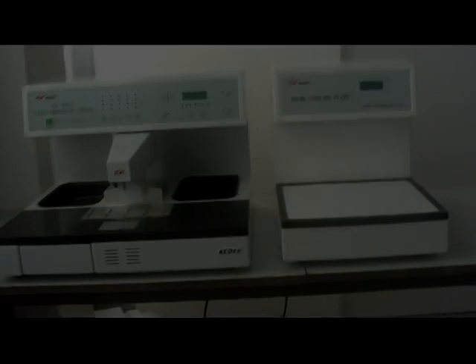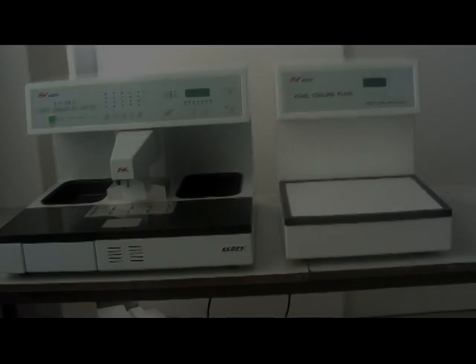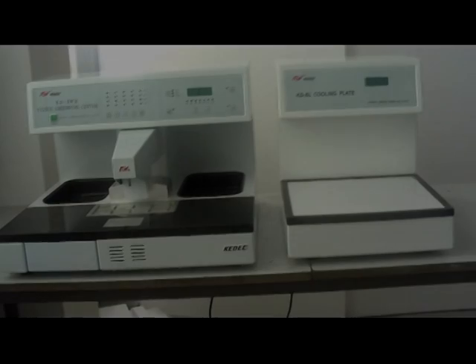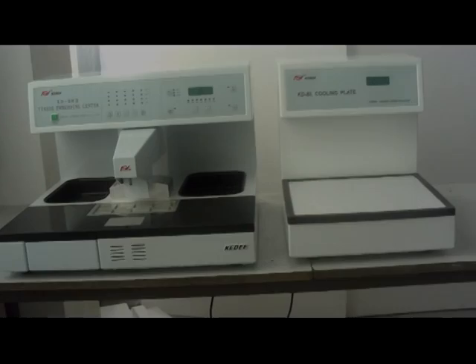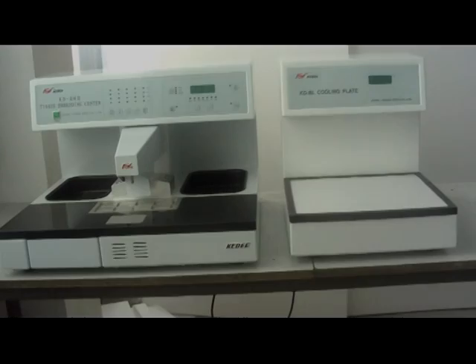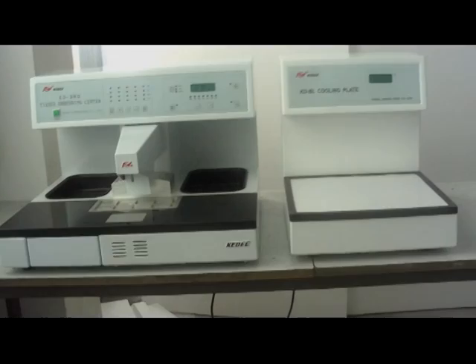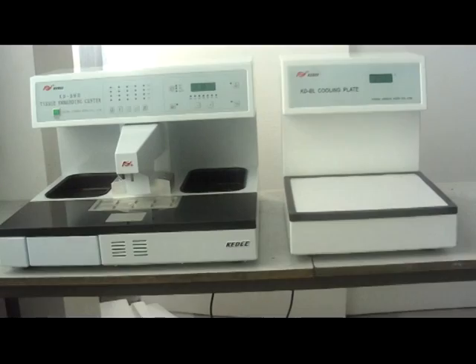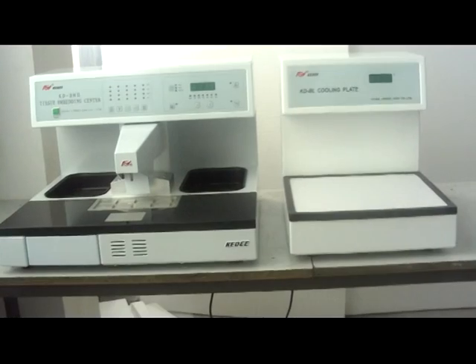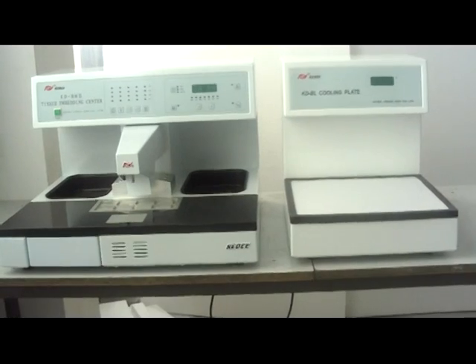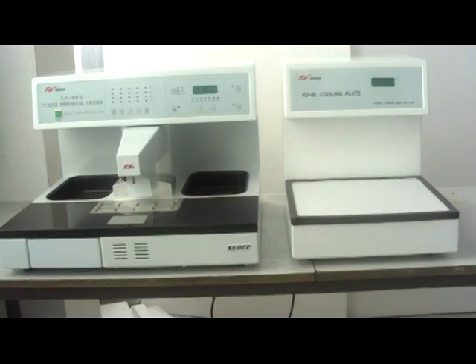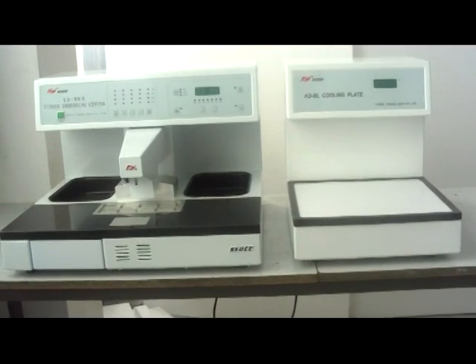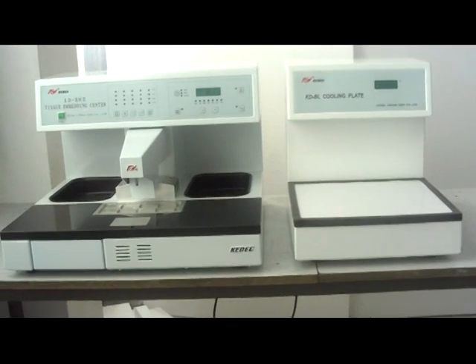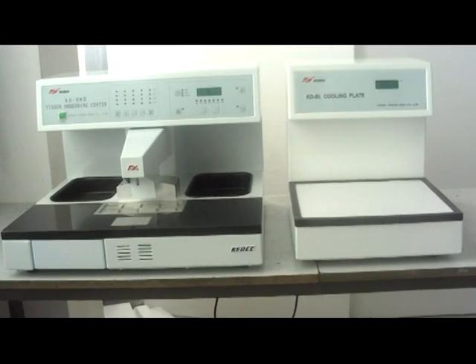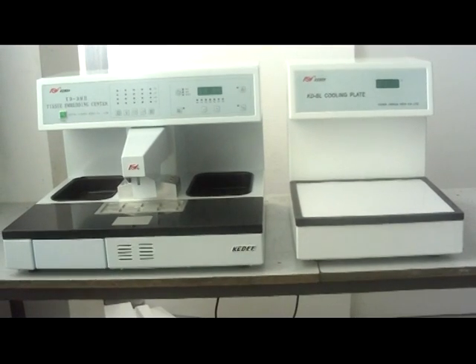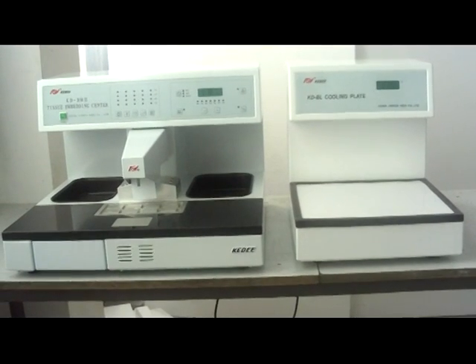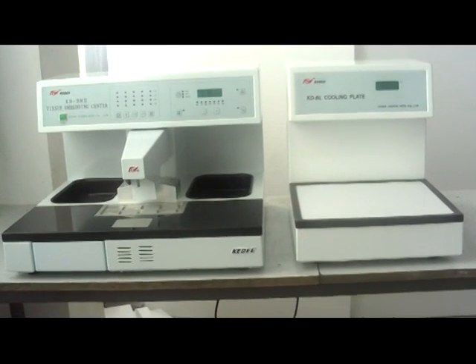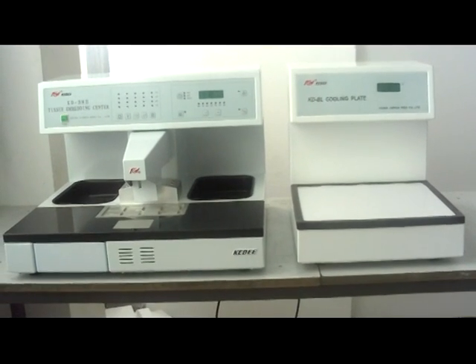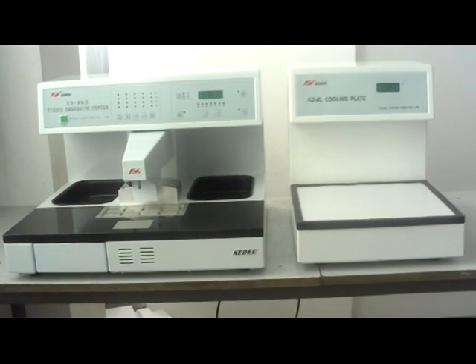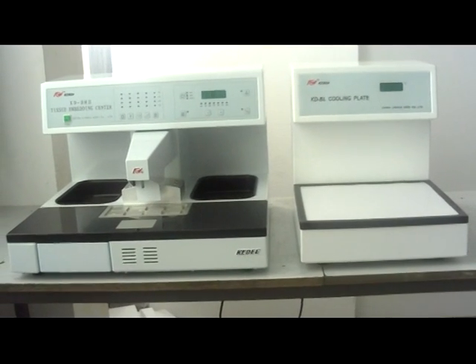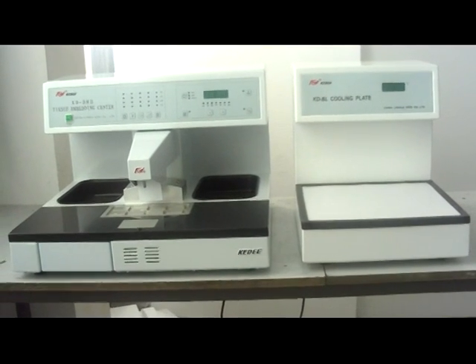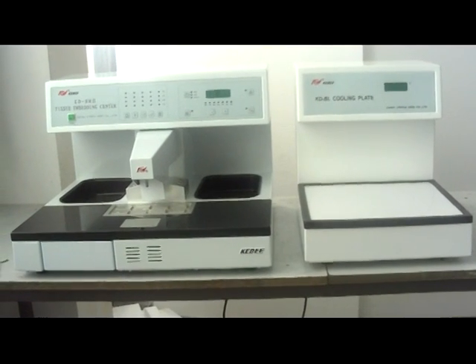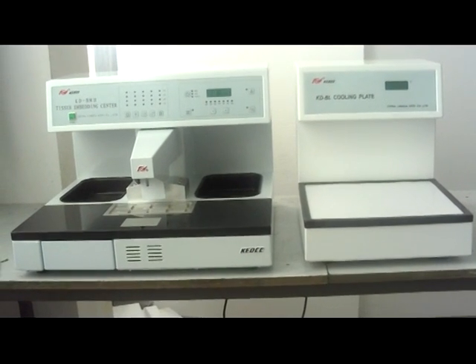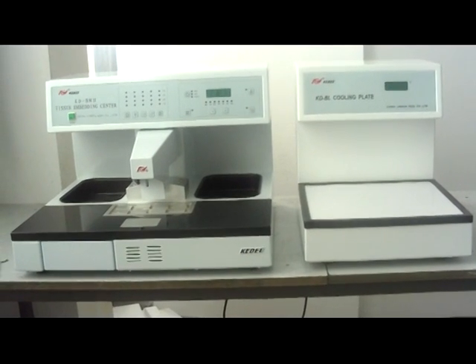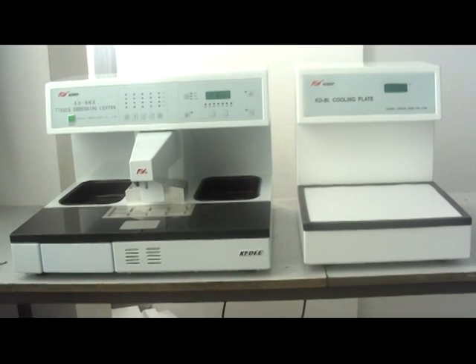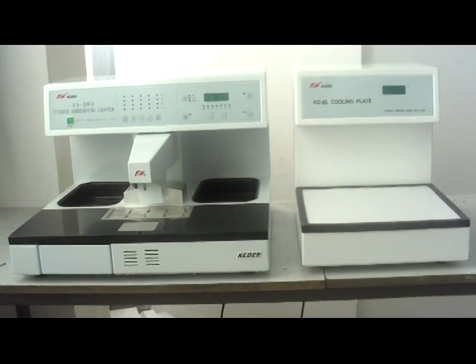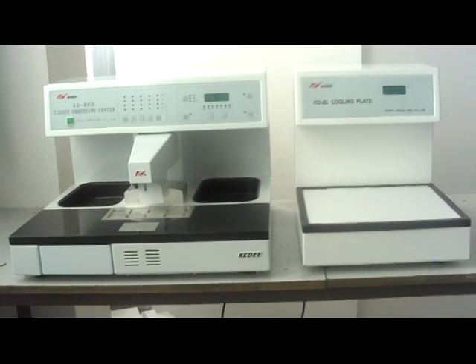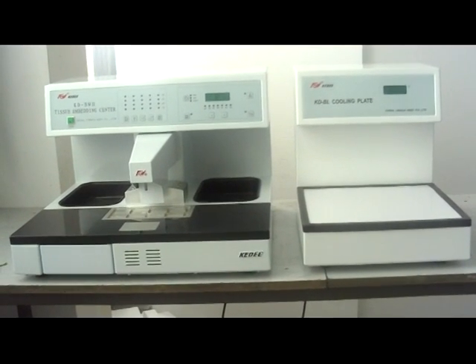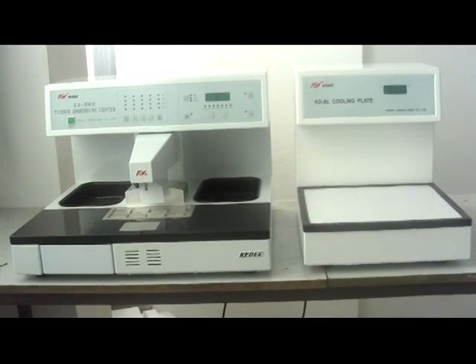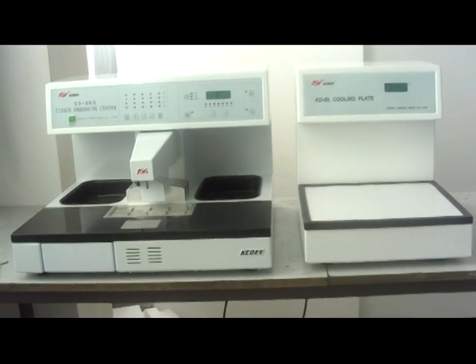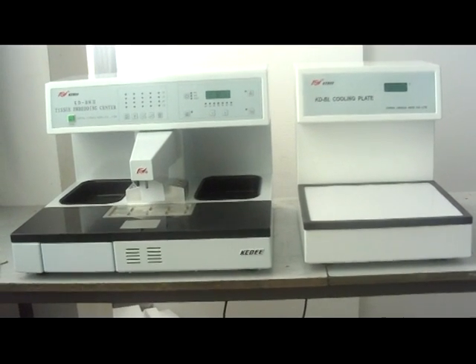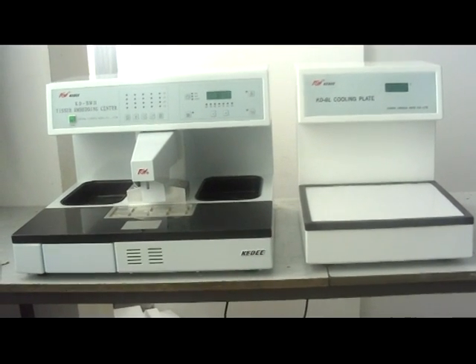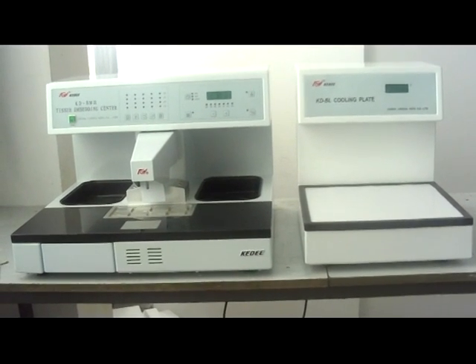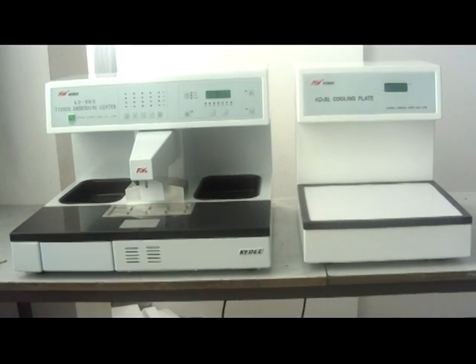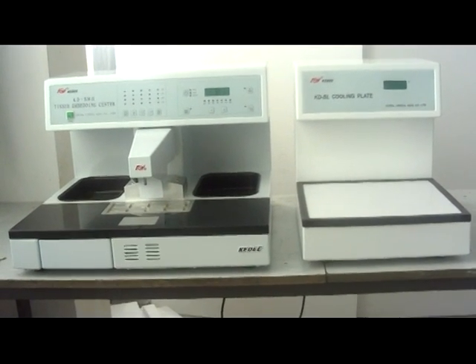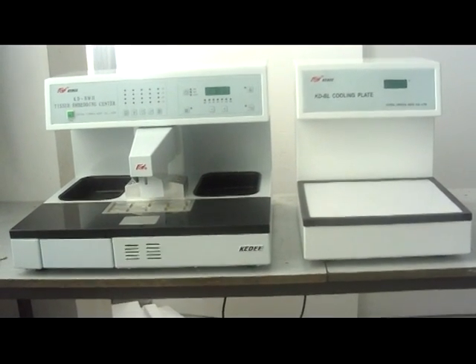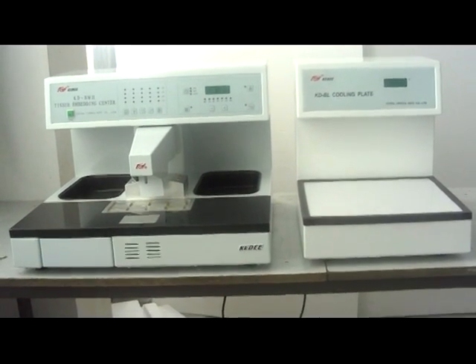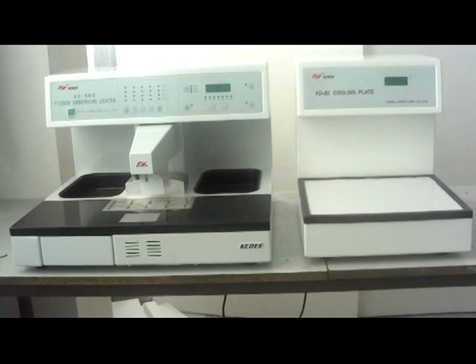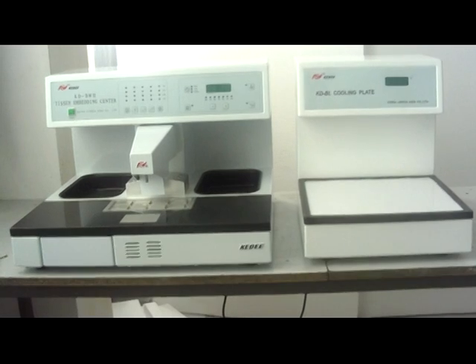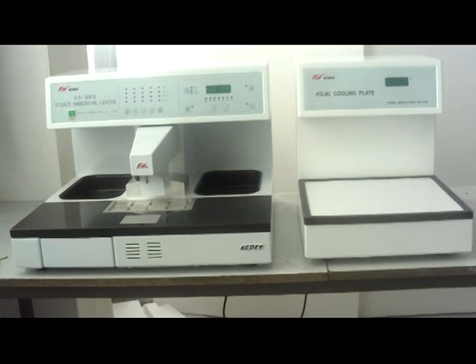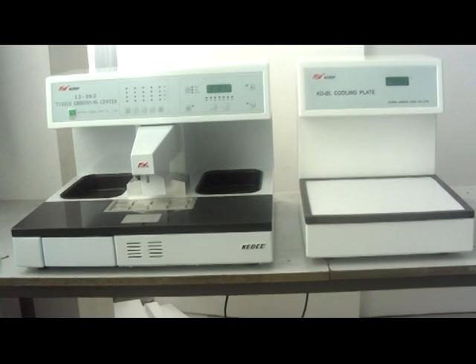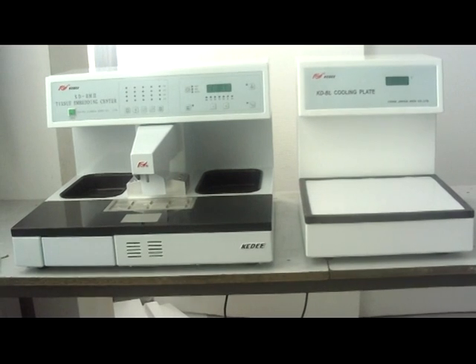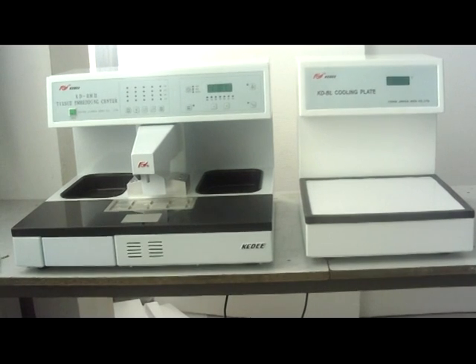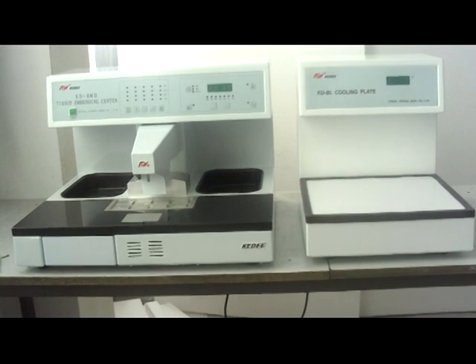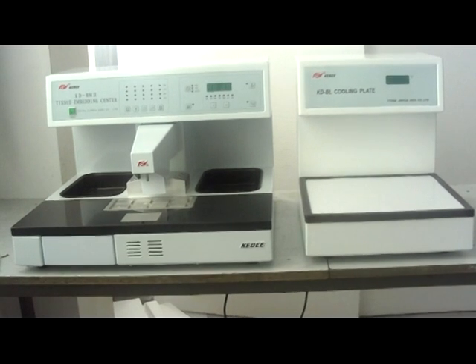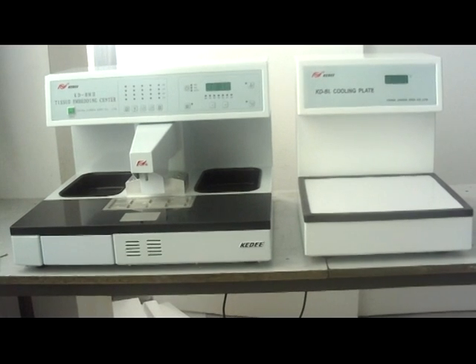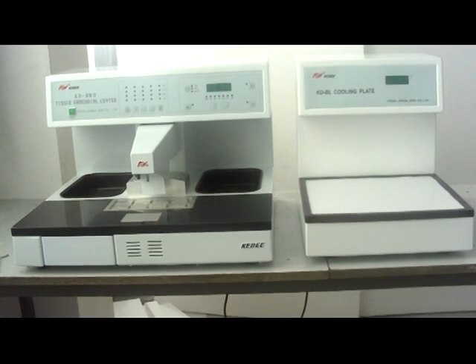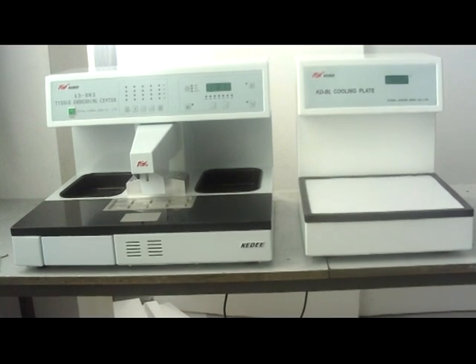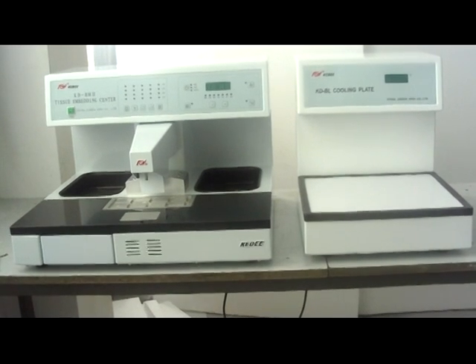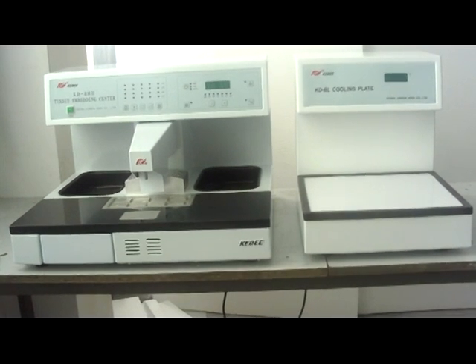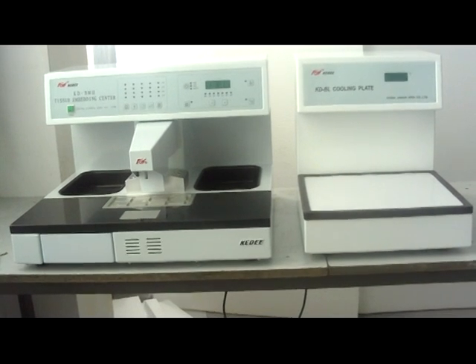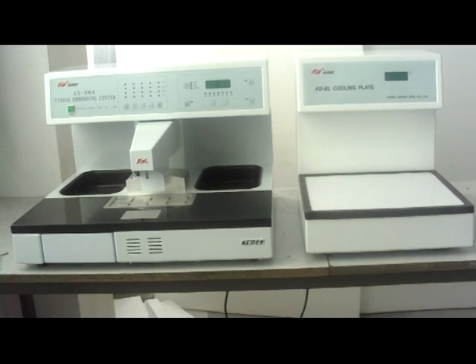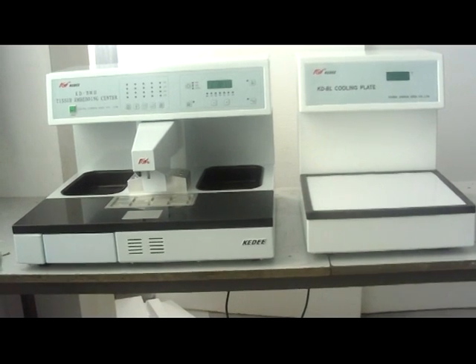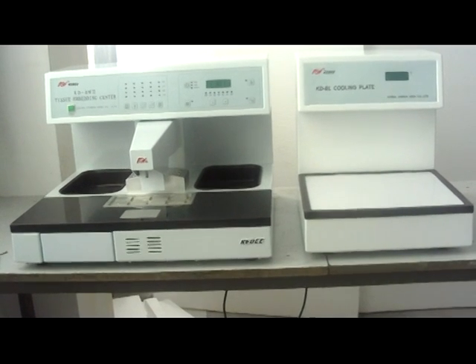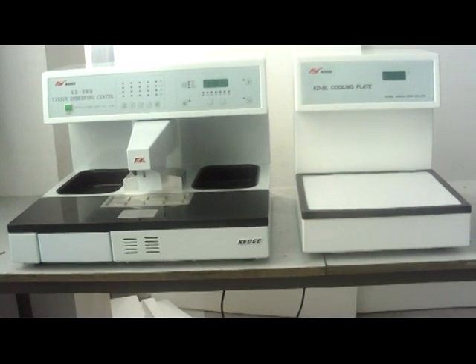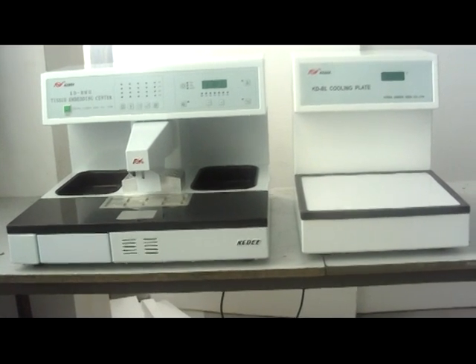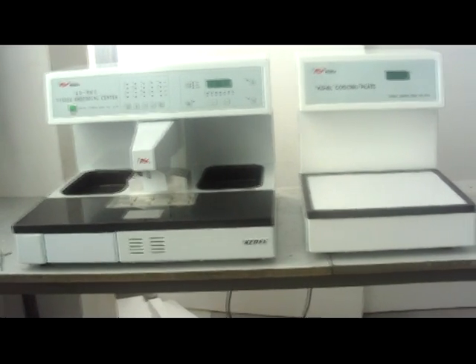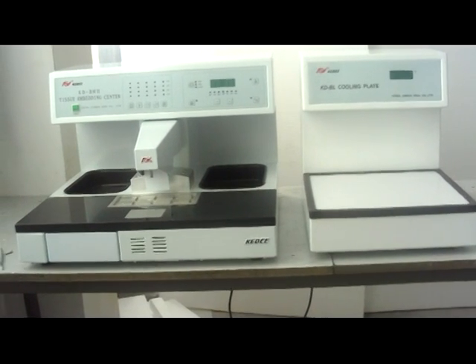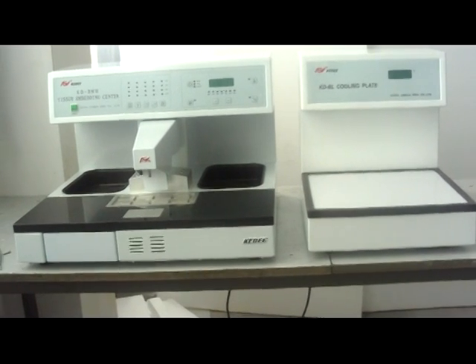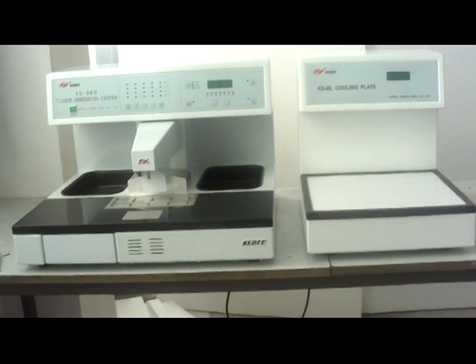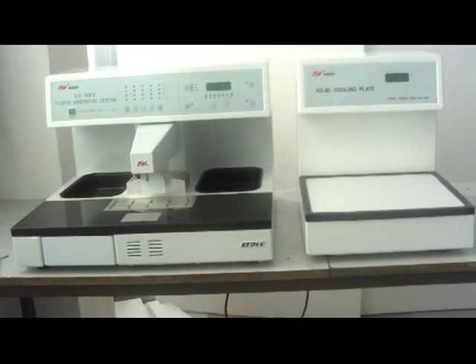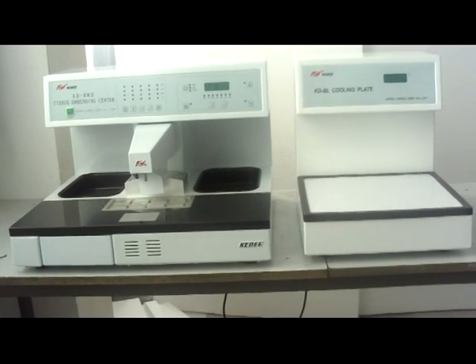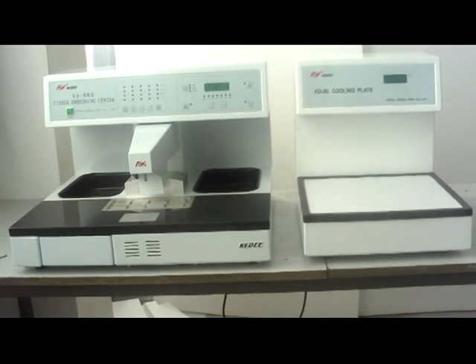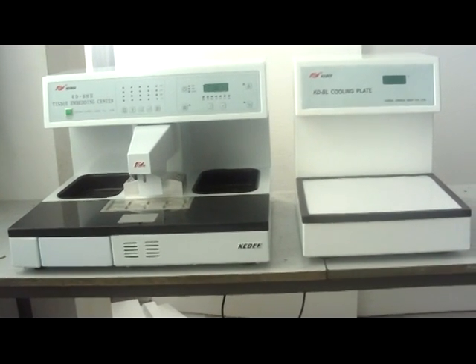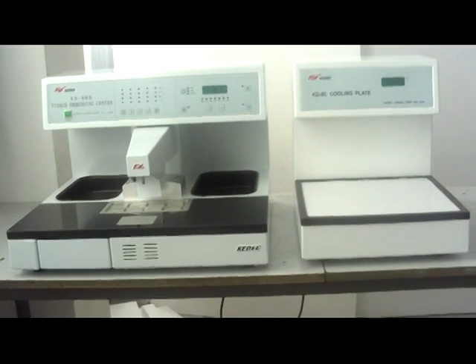Thank you for using KIDI instrument tissue embedding center and cooling plate.